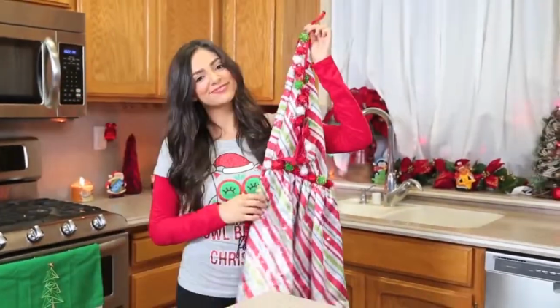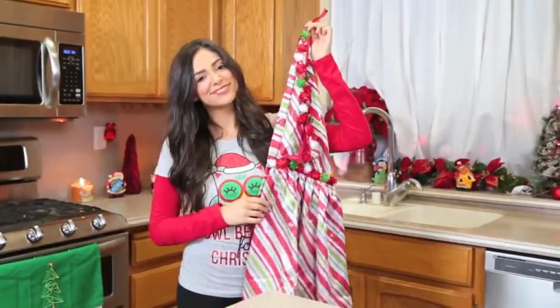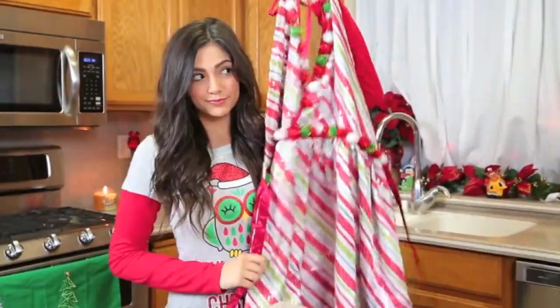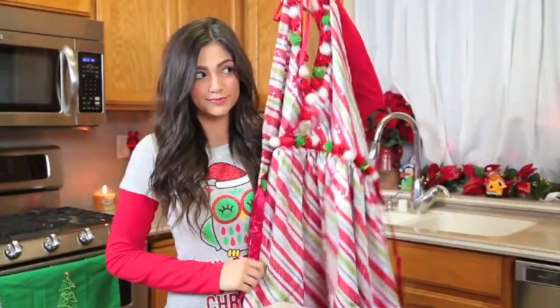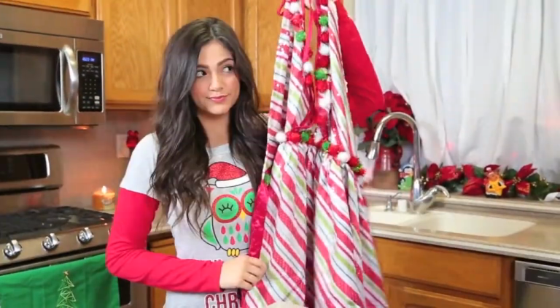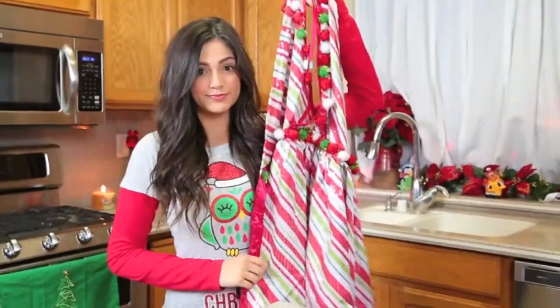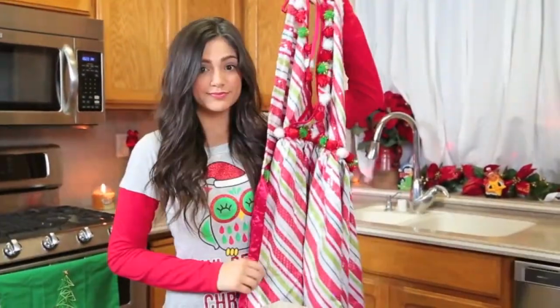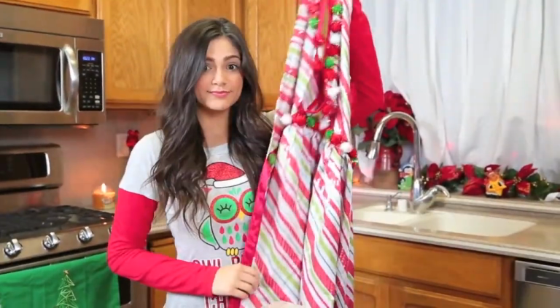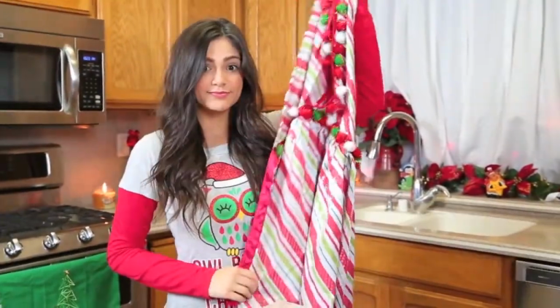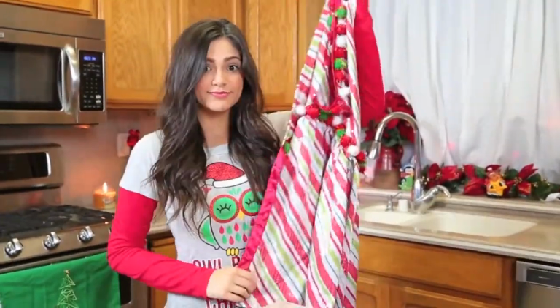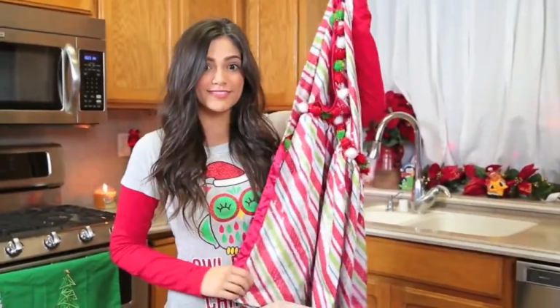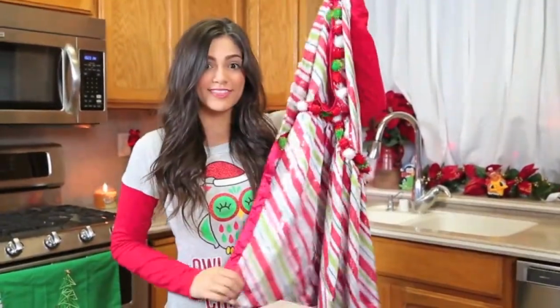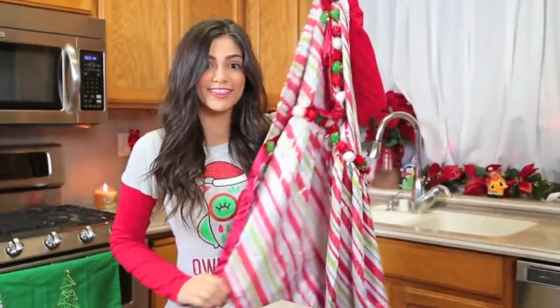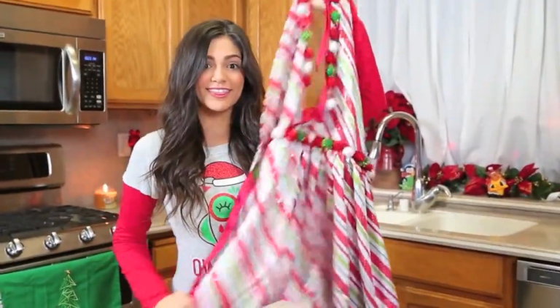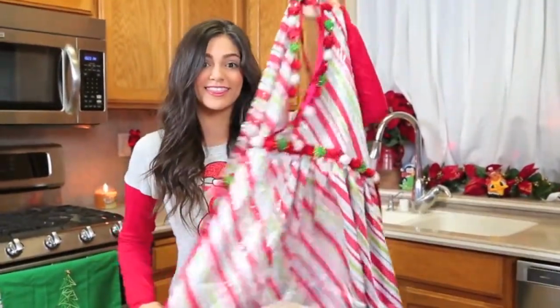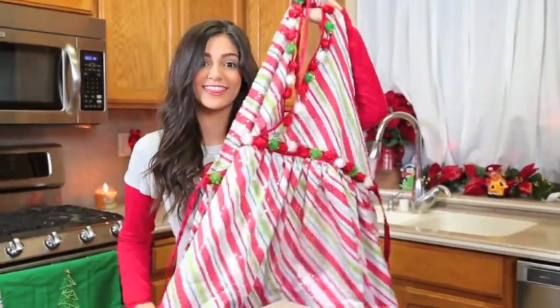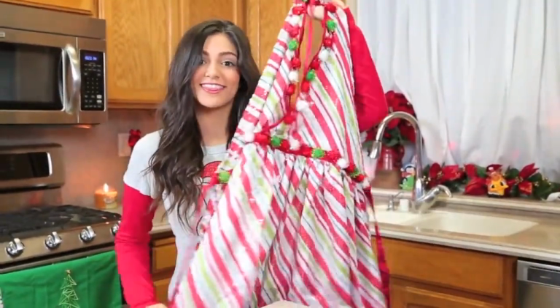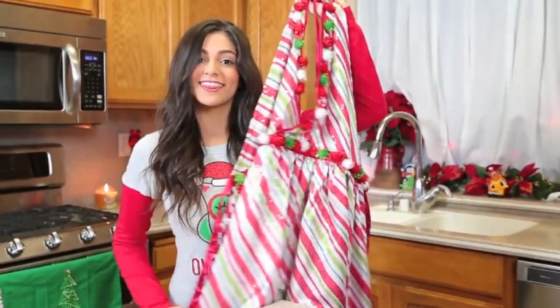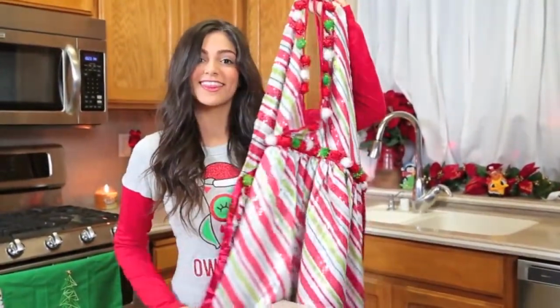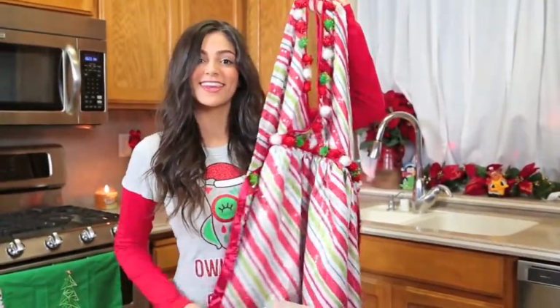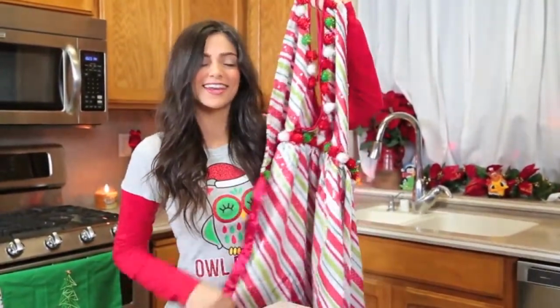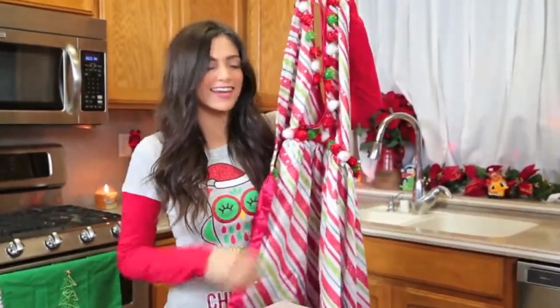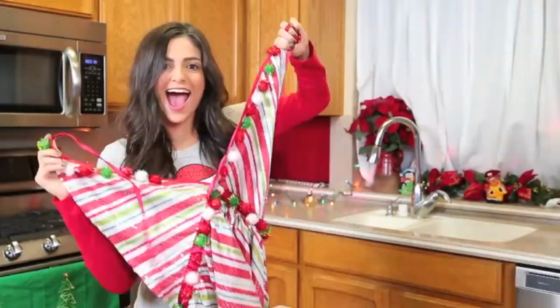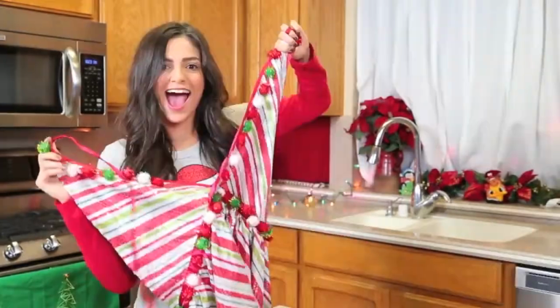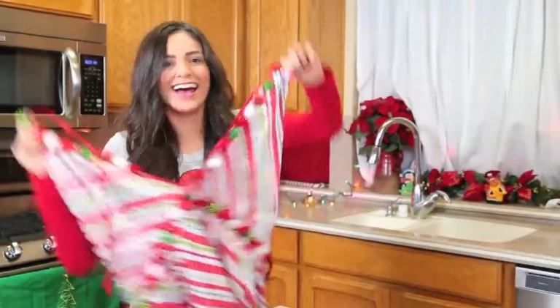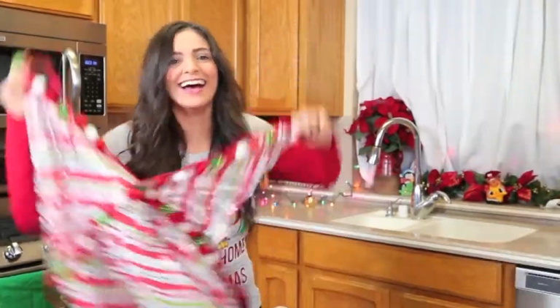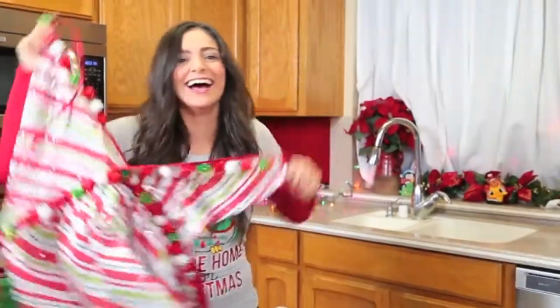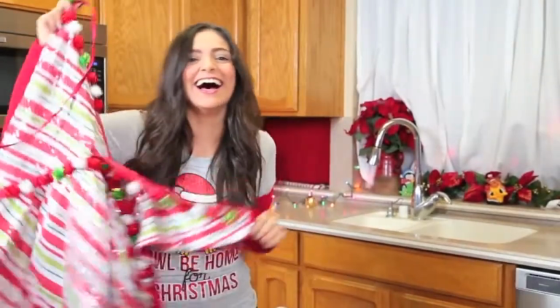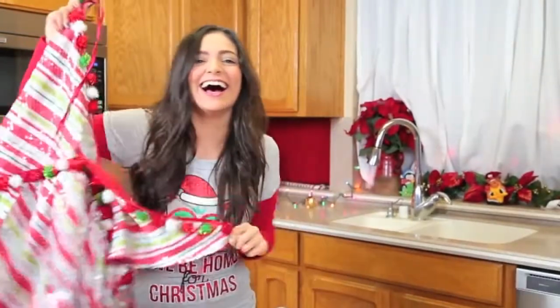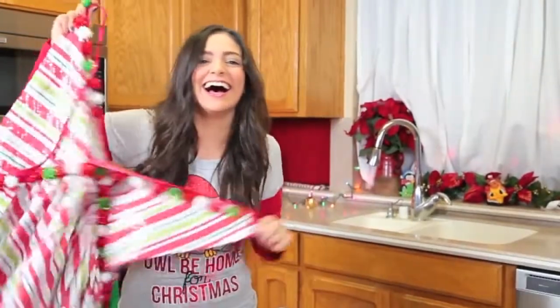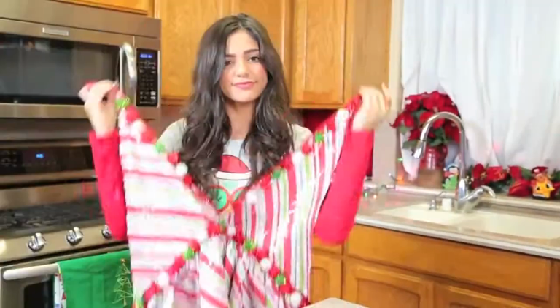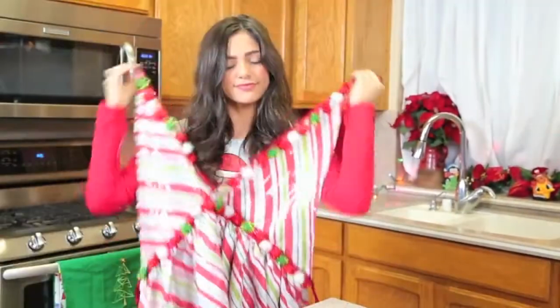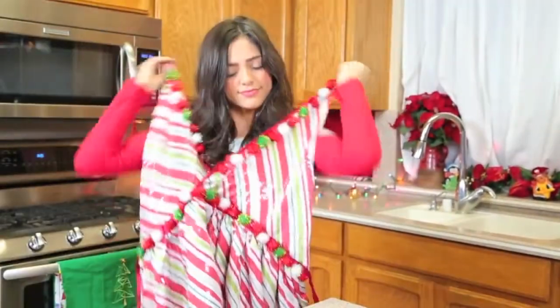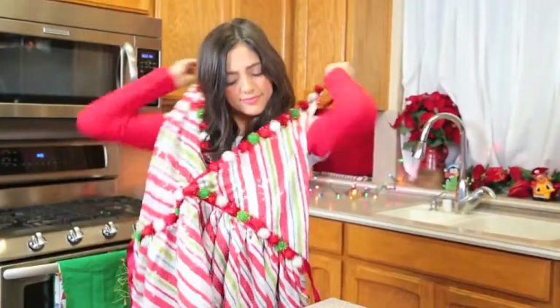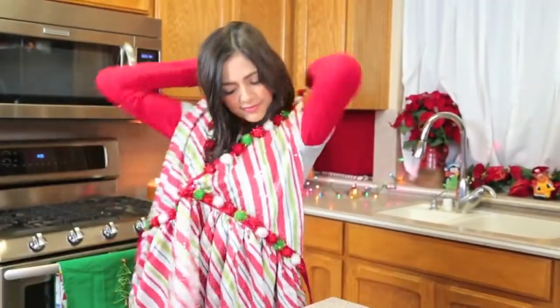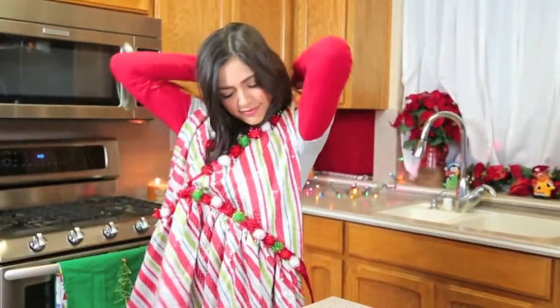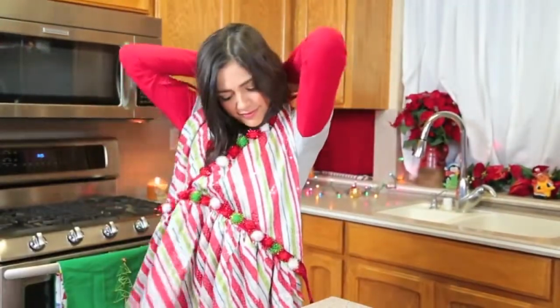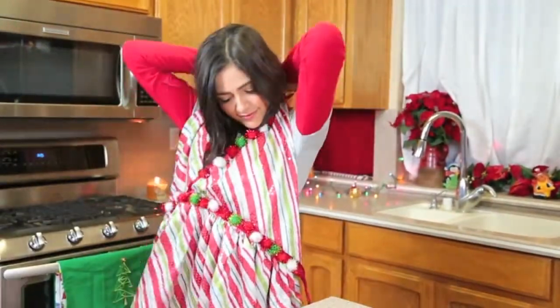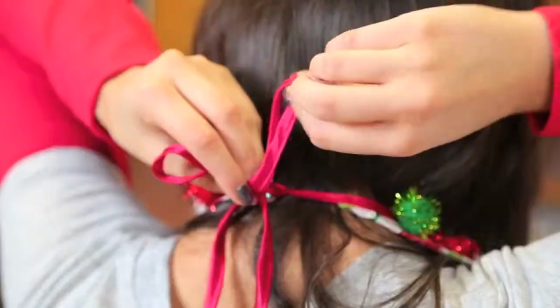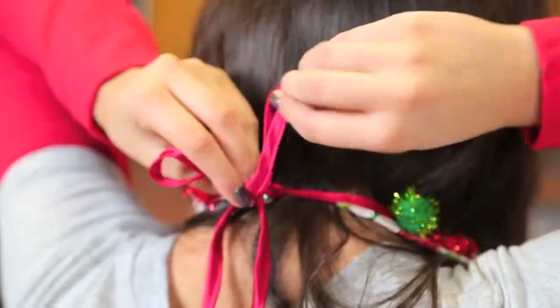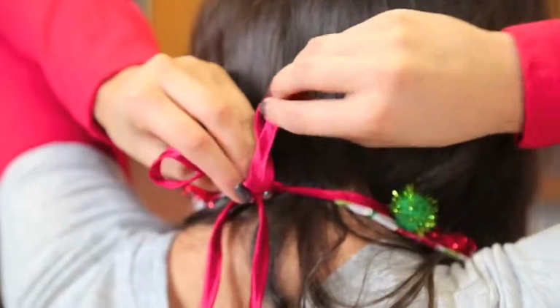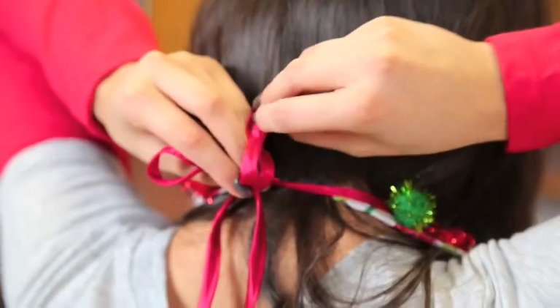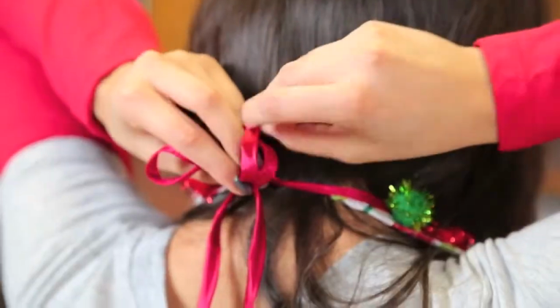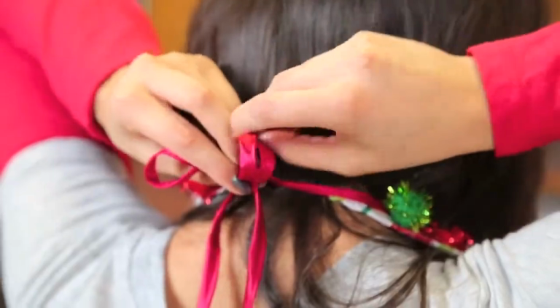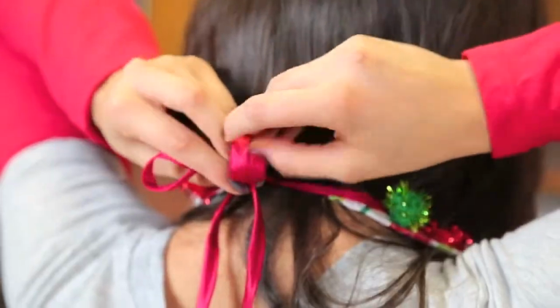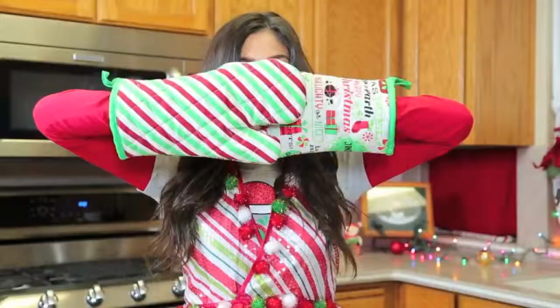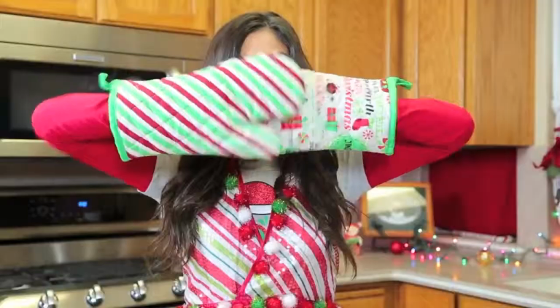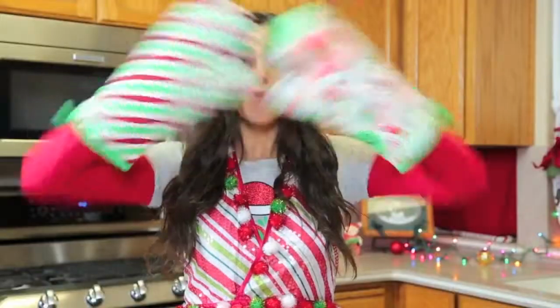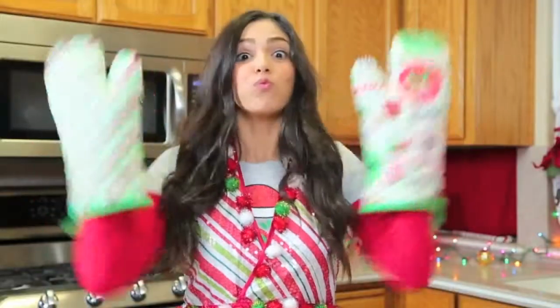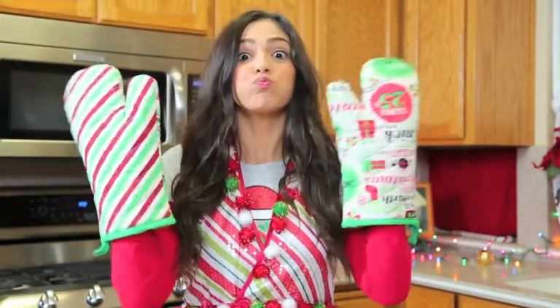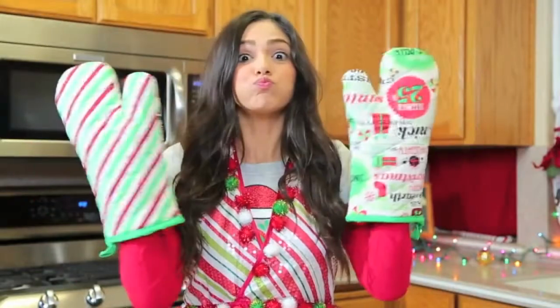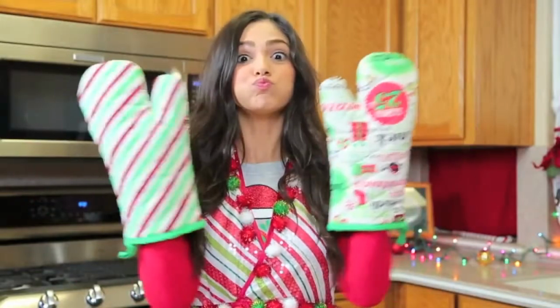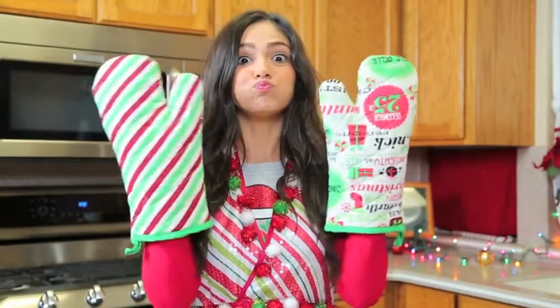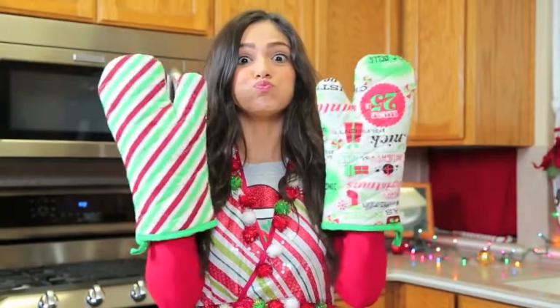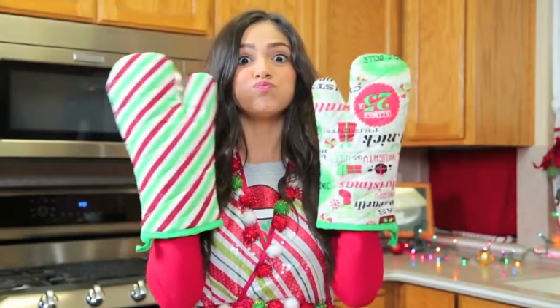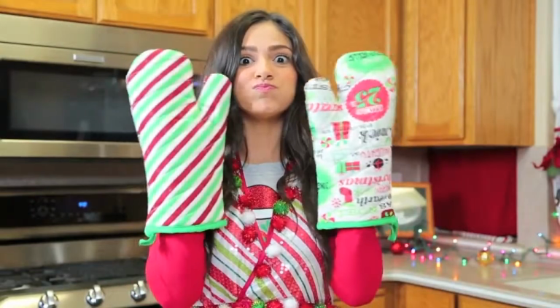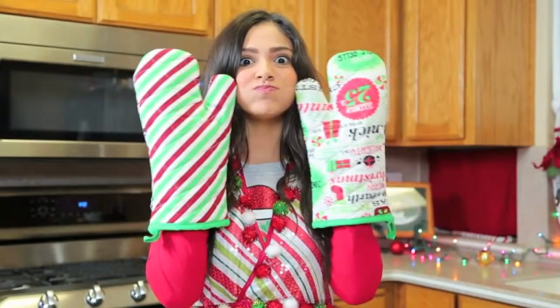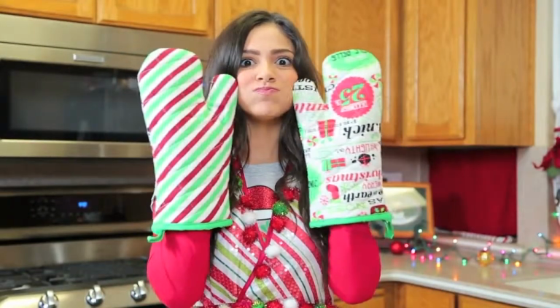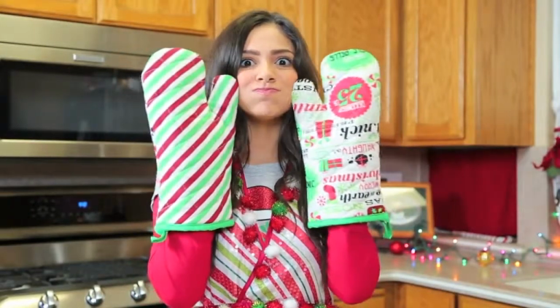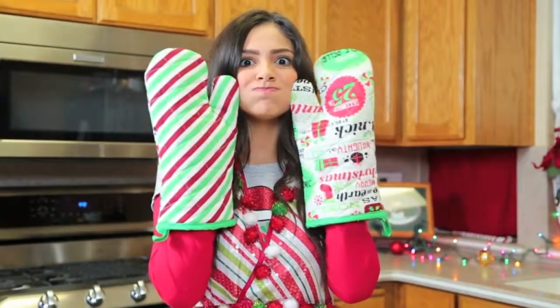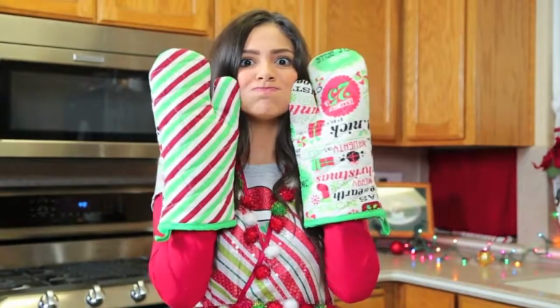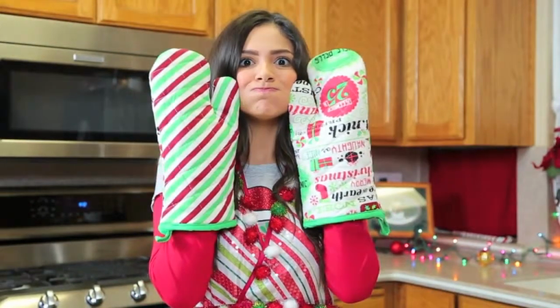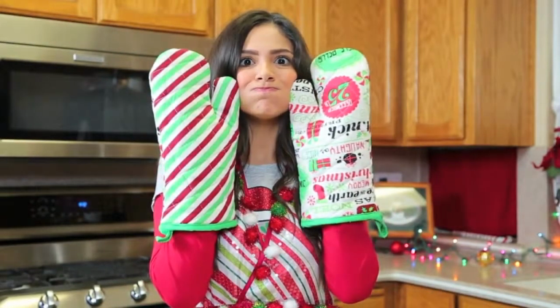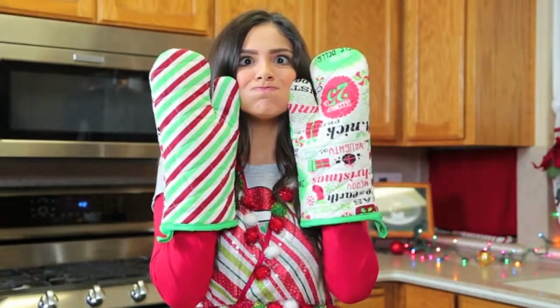This is just an optional step, but before I get started I'm just putting on my sparkly Christmas apron and getting my oven mitts ready.